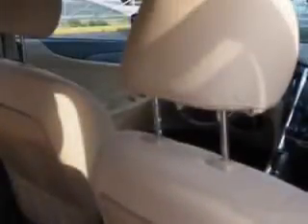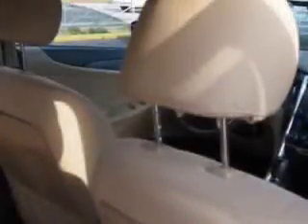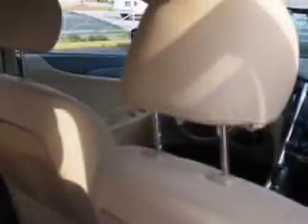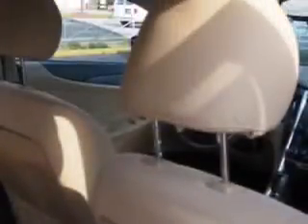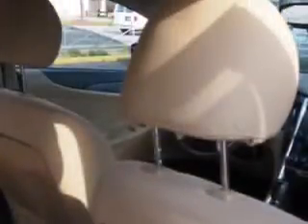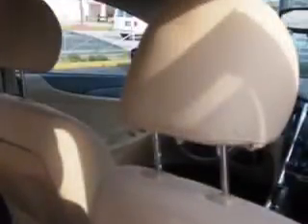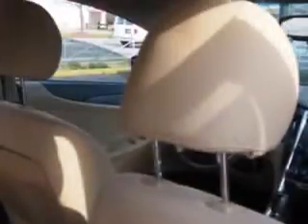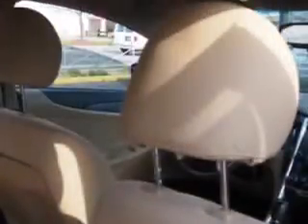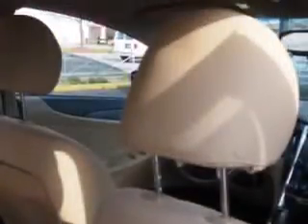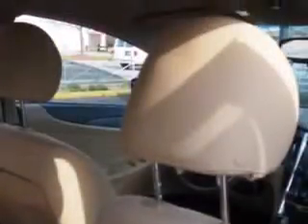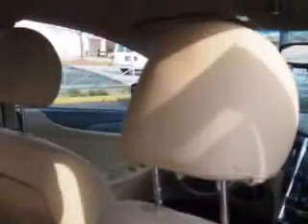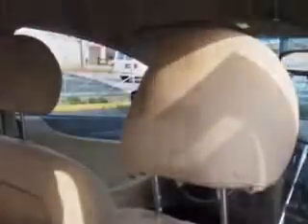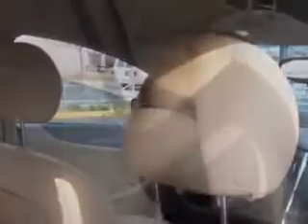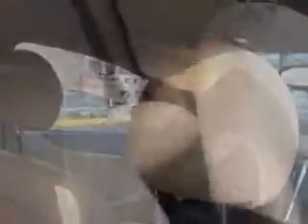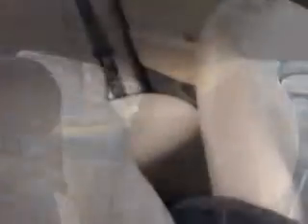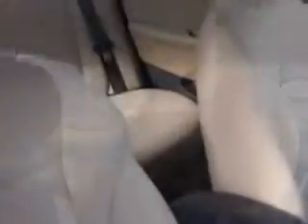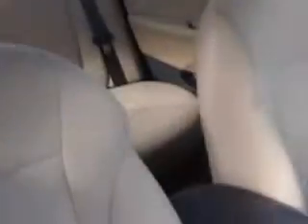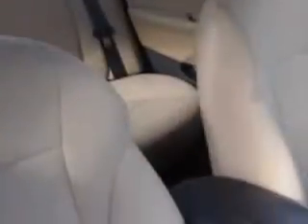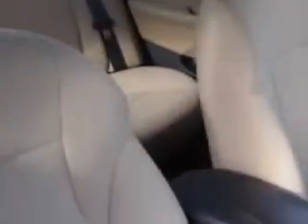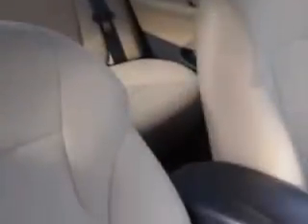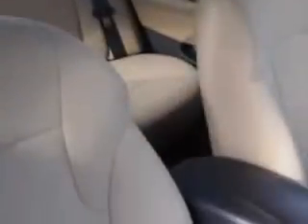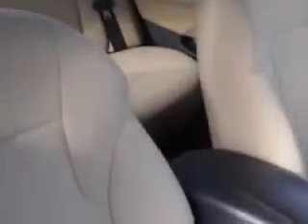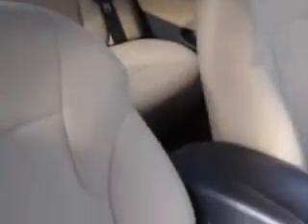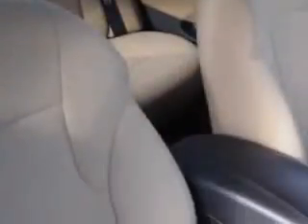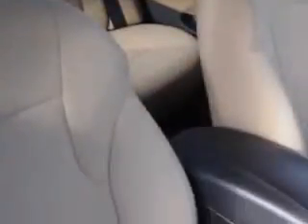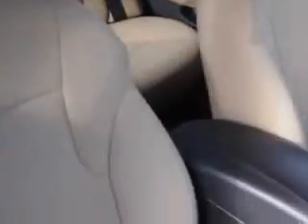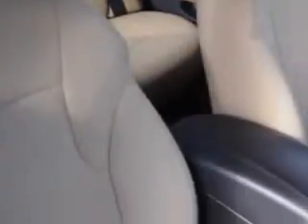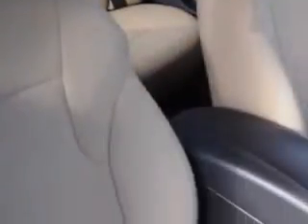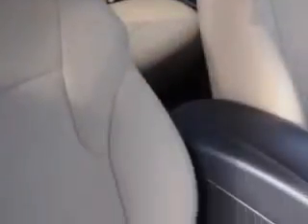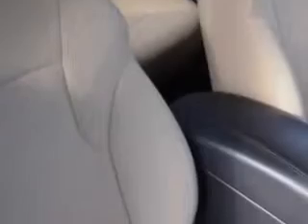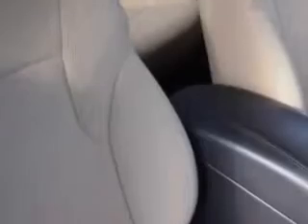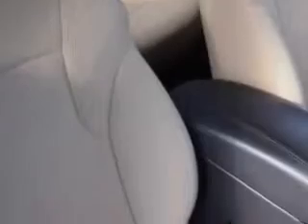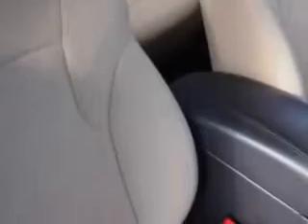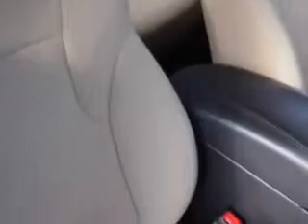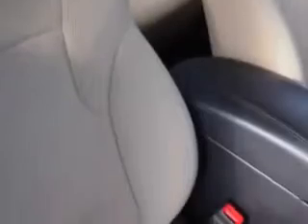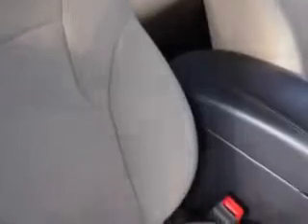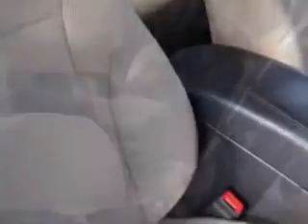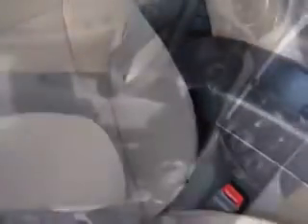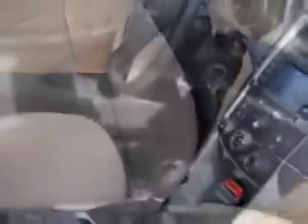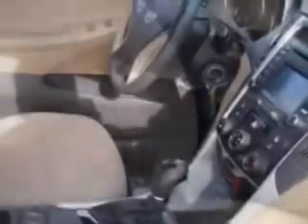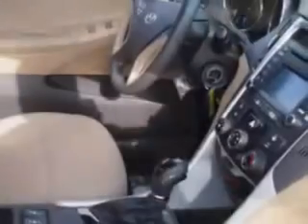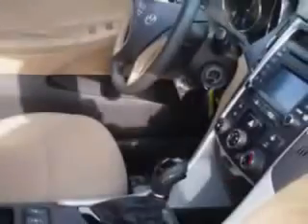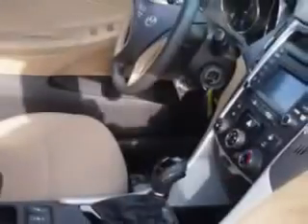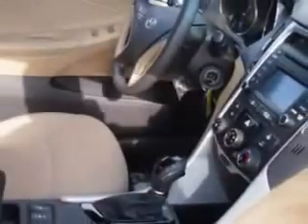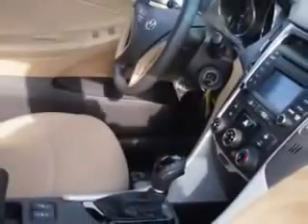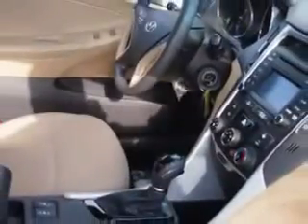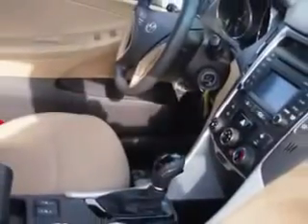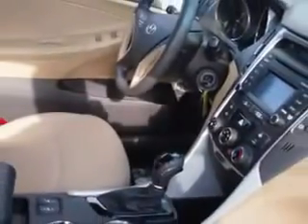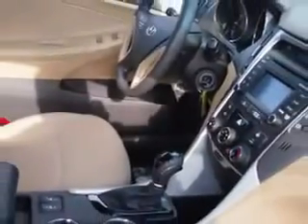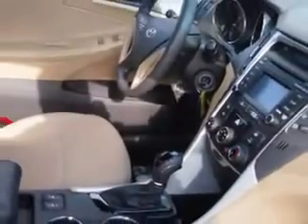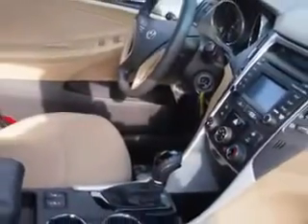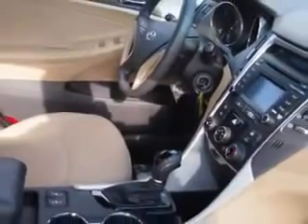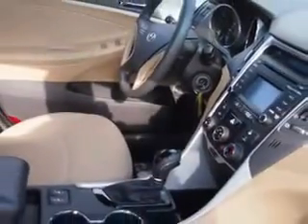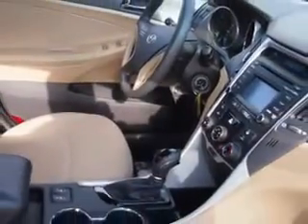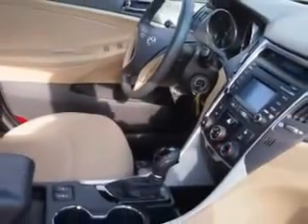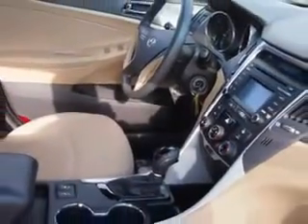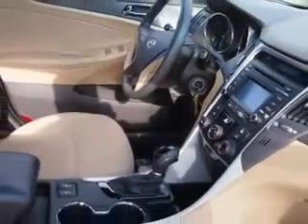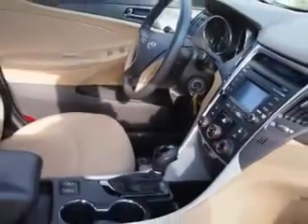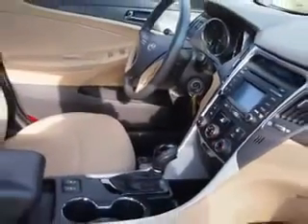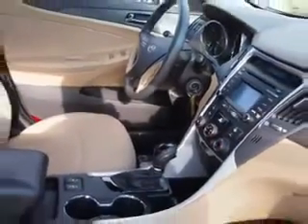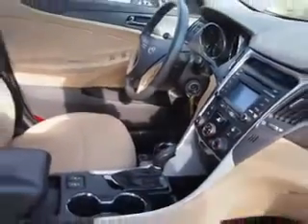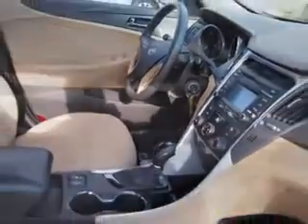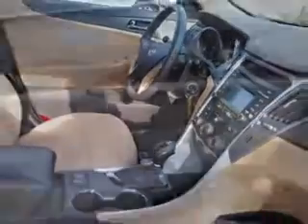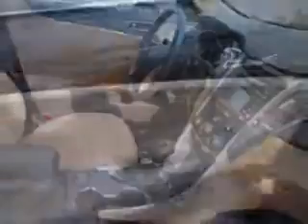Enjoy the drive and have peace of mind in this 2014 Hyundai Sonata. See us at Chevrolet of Homewood today.